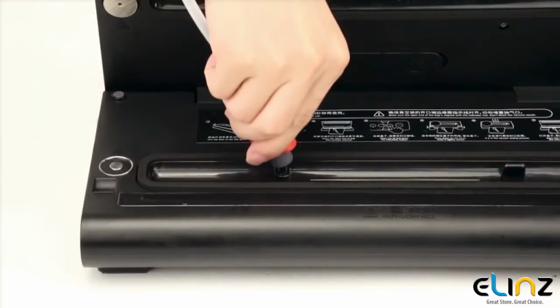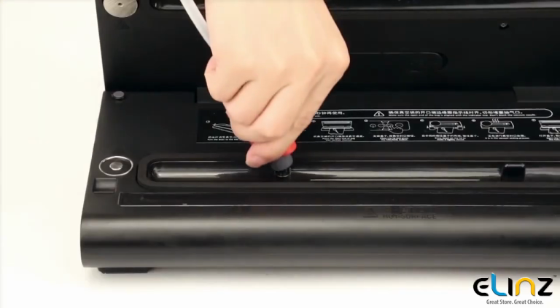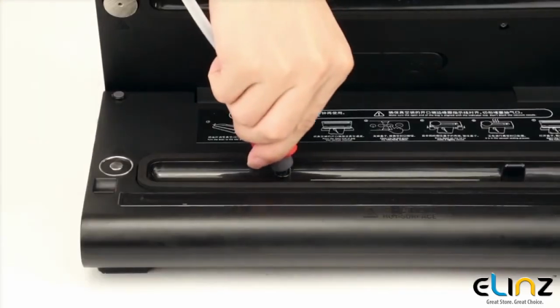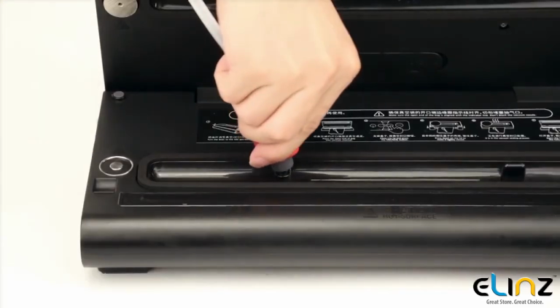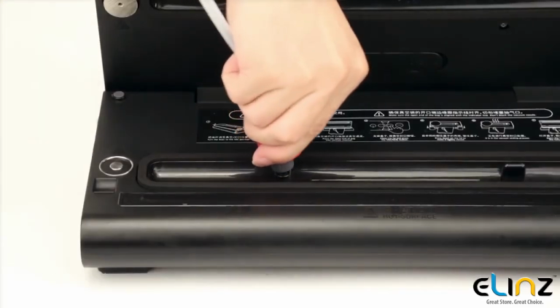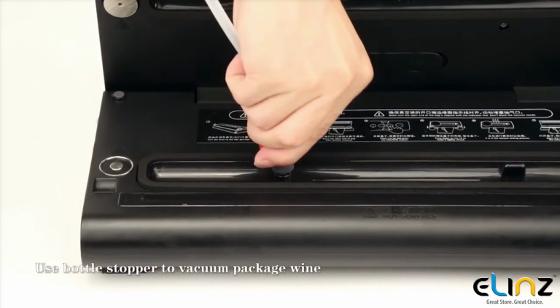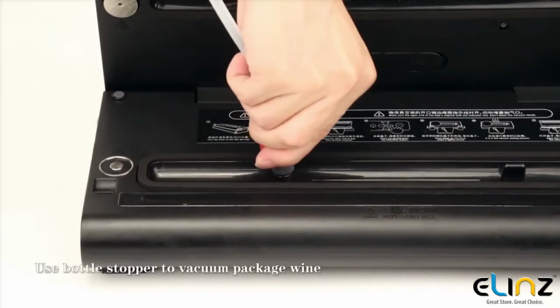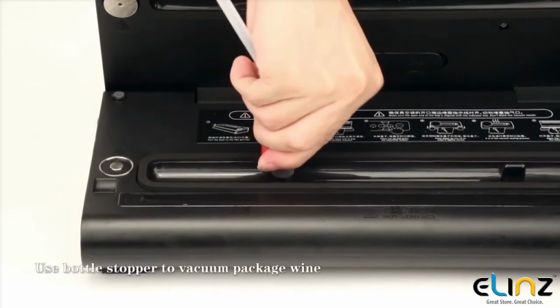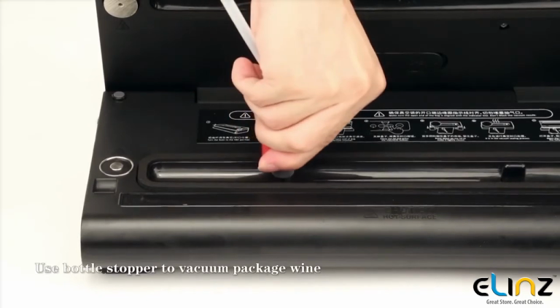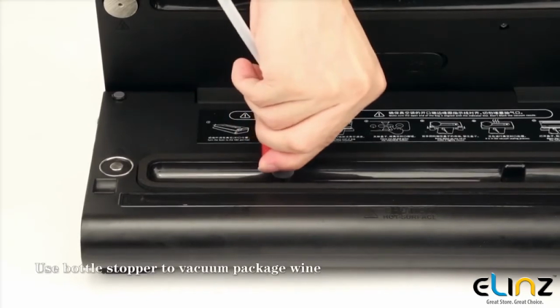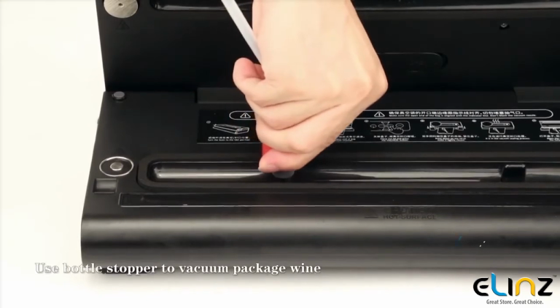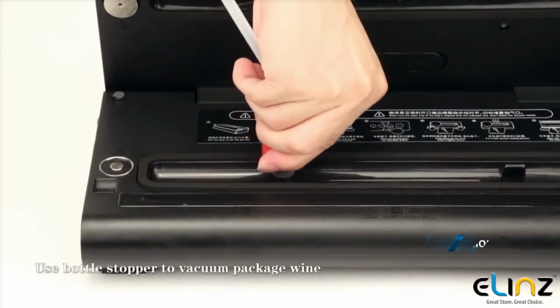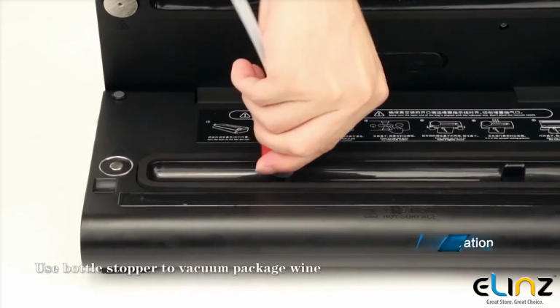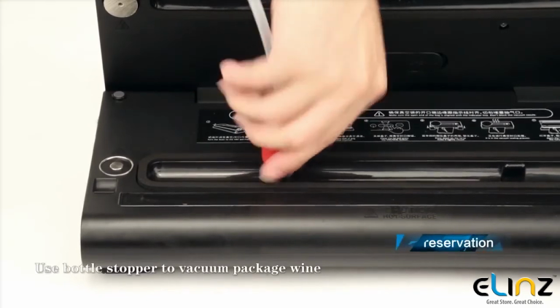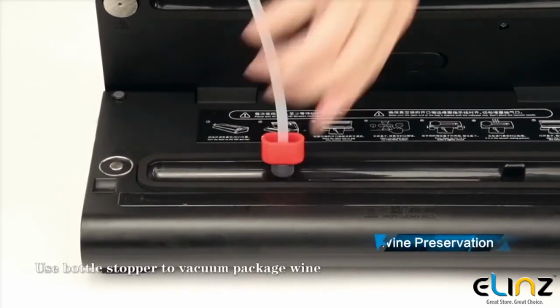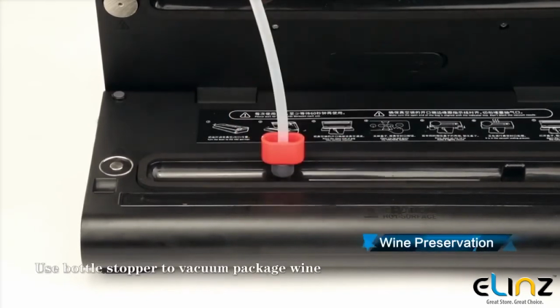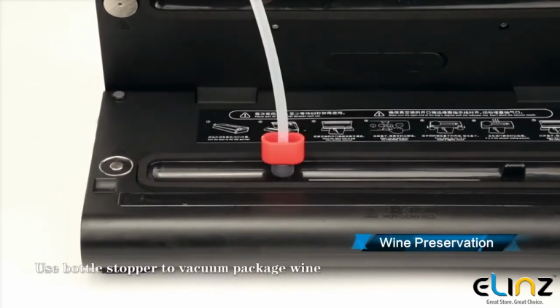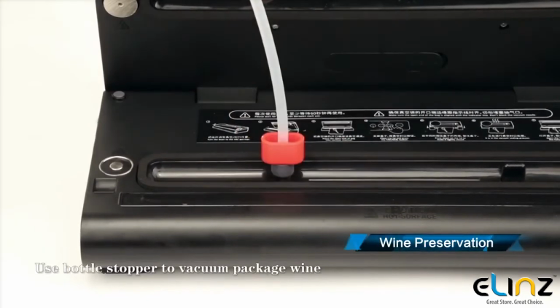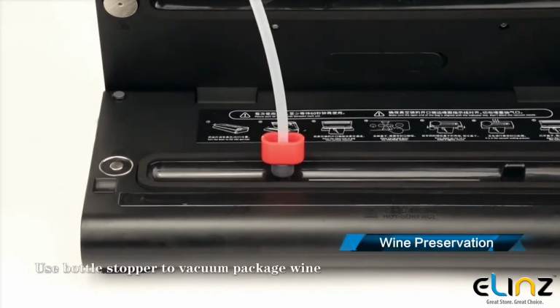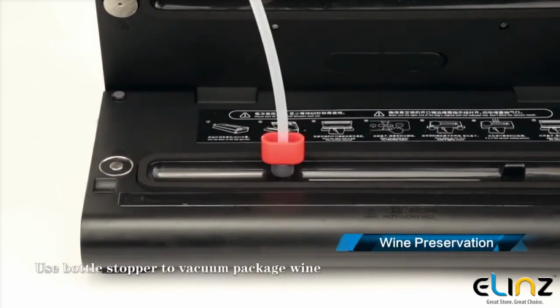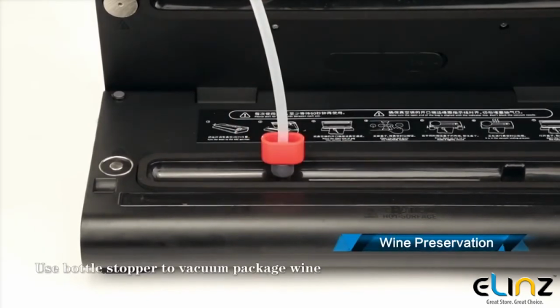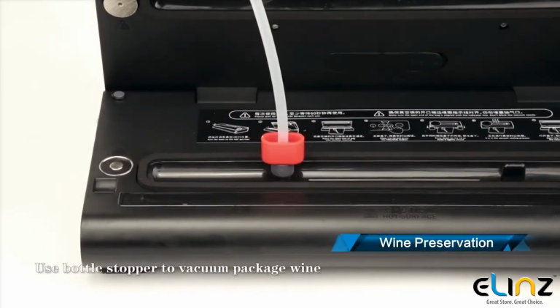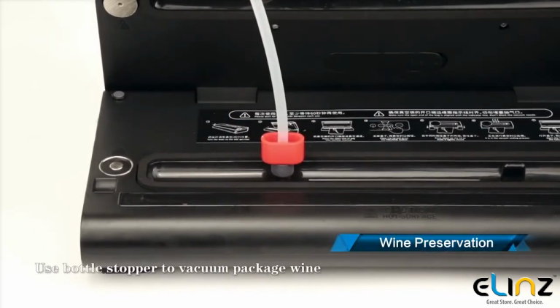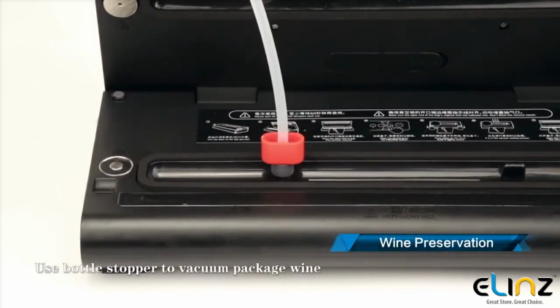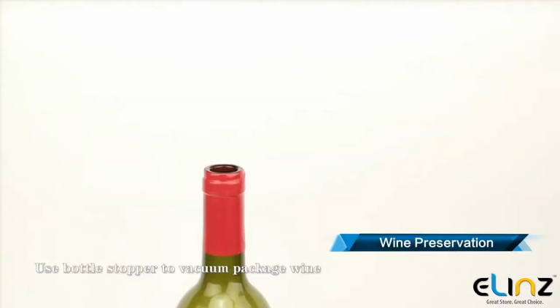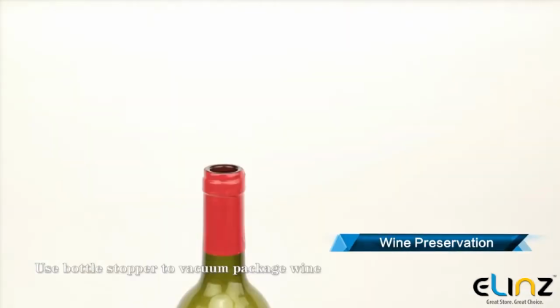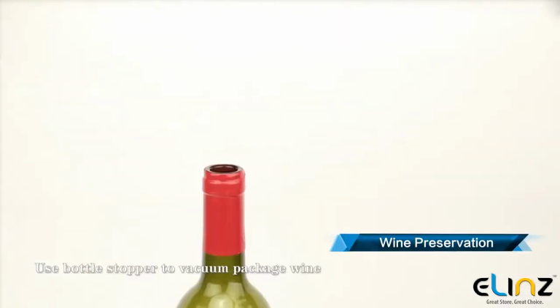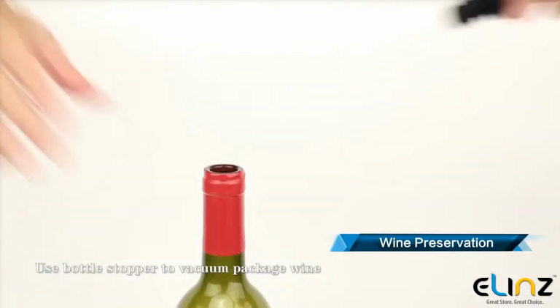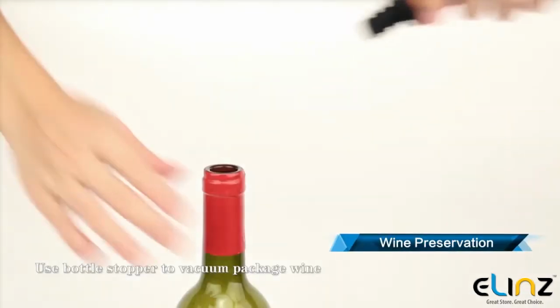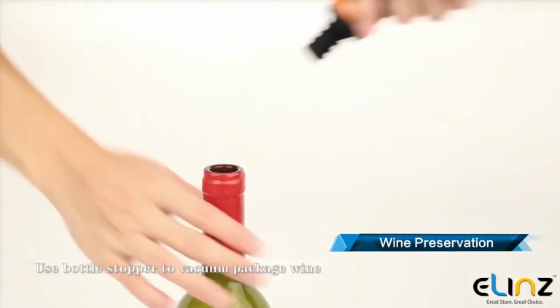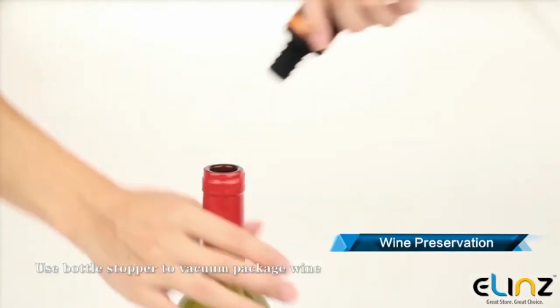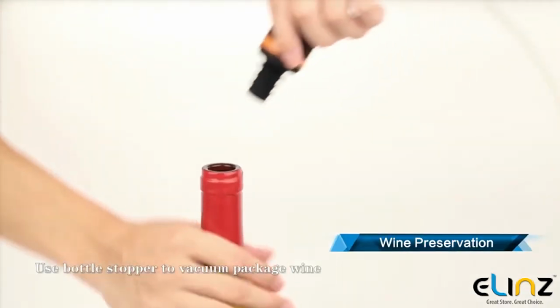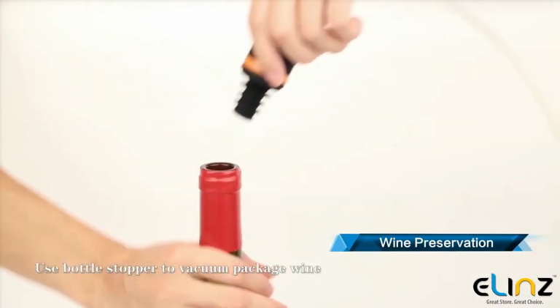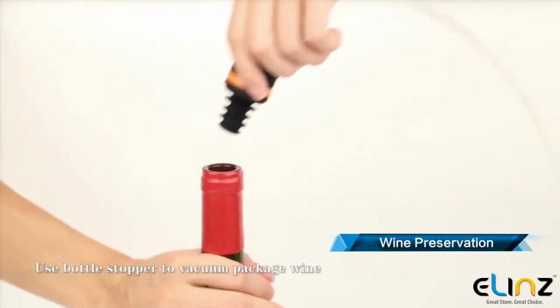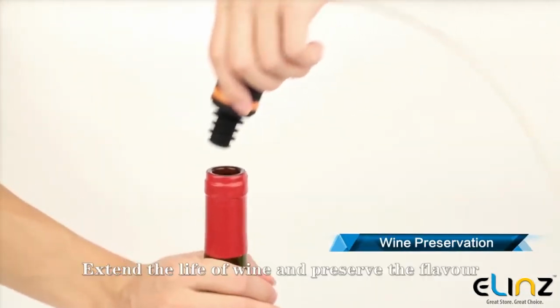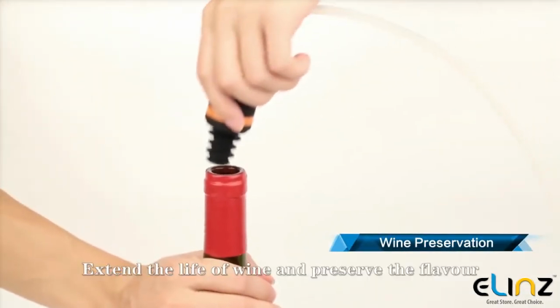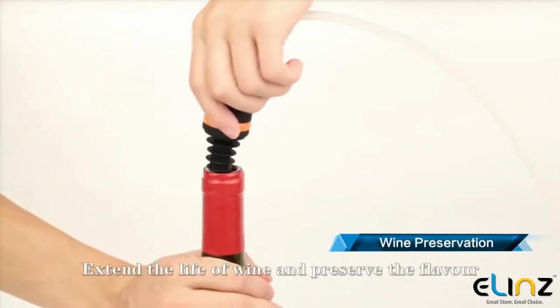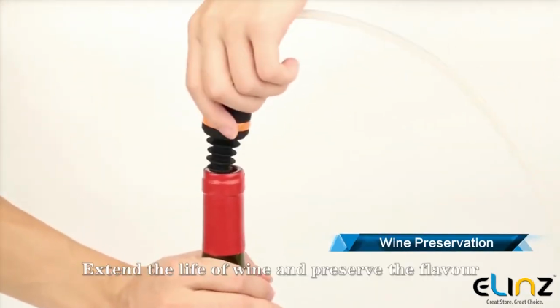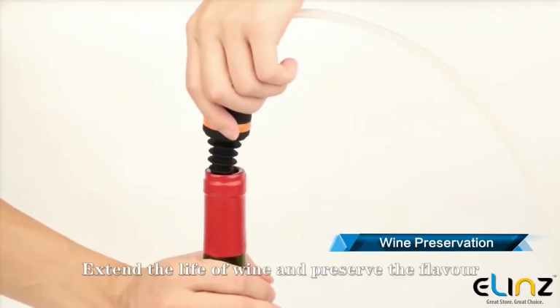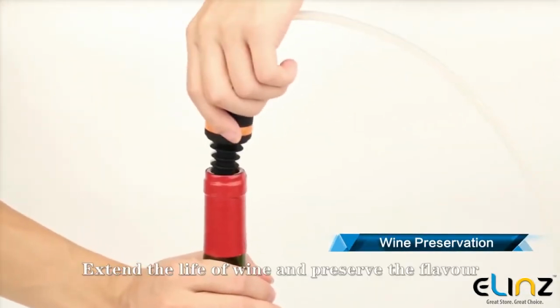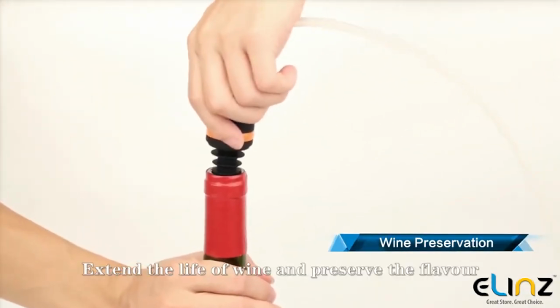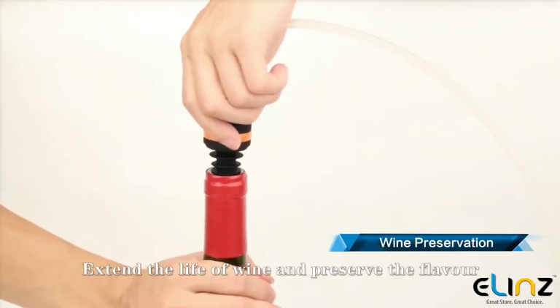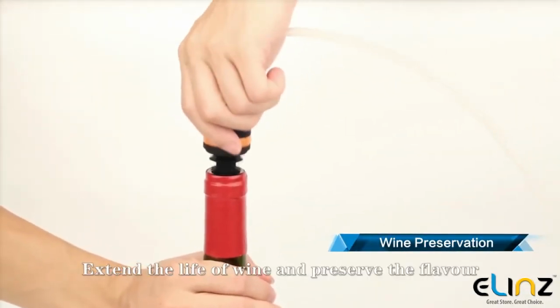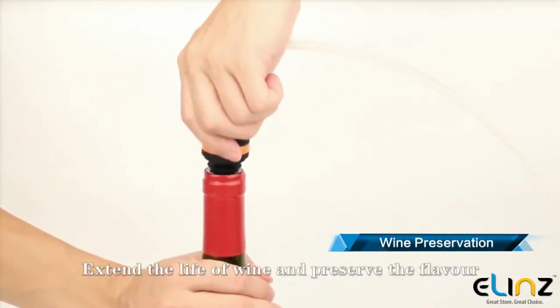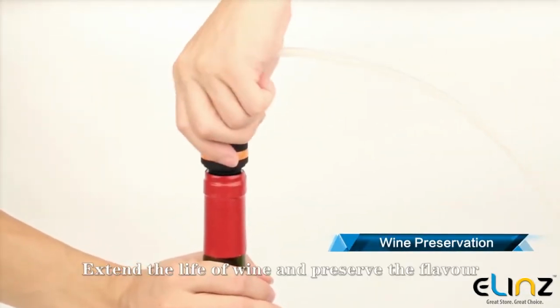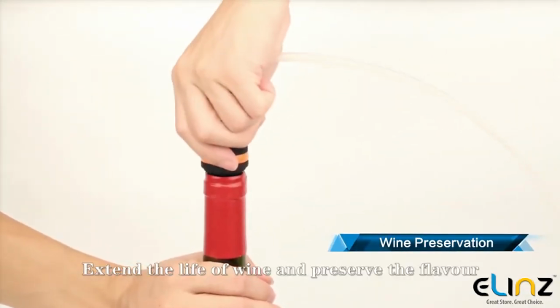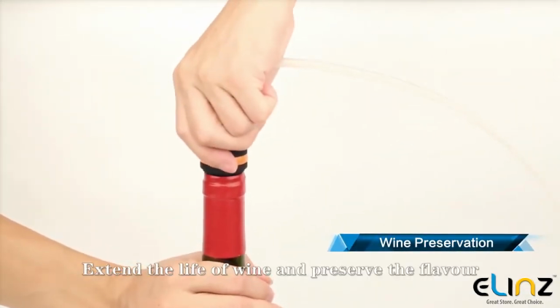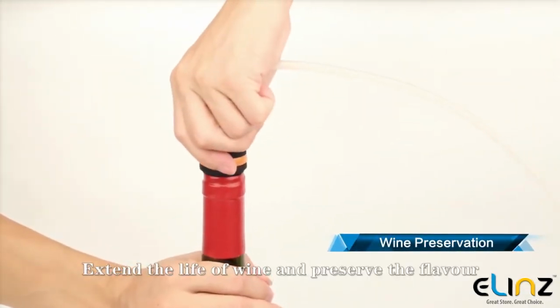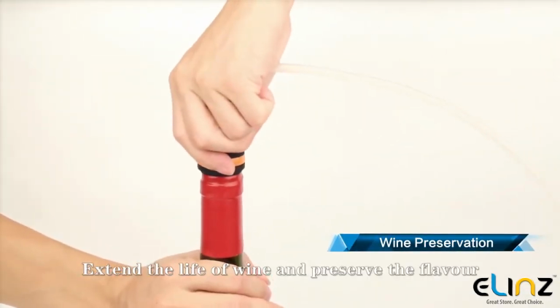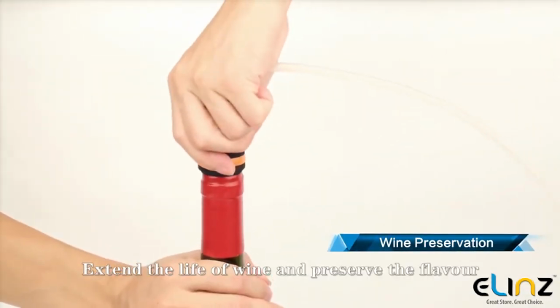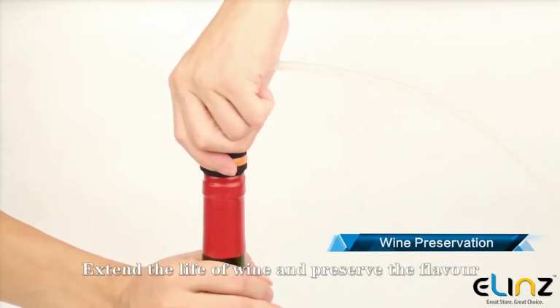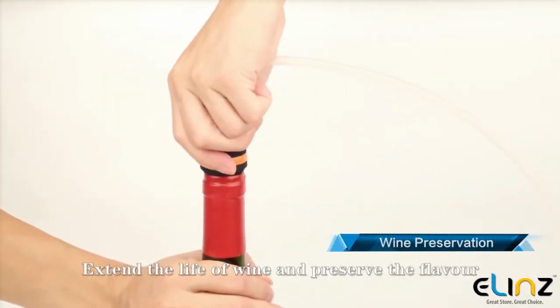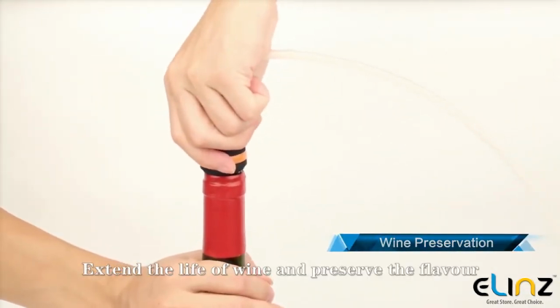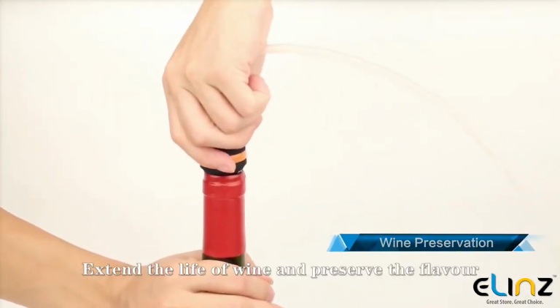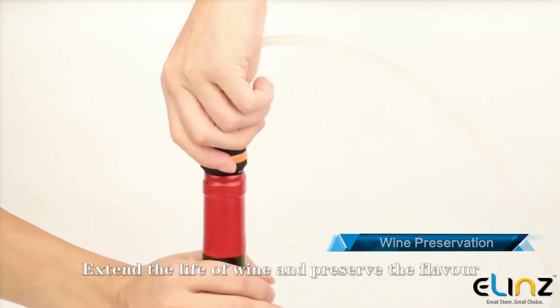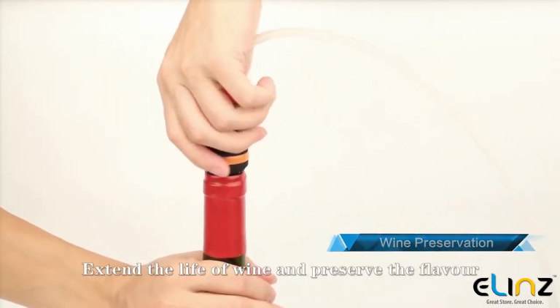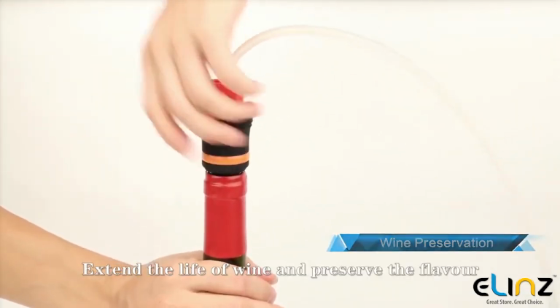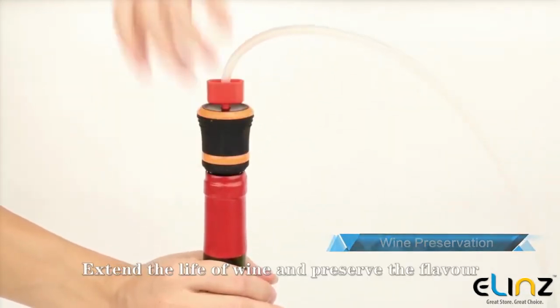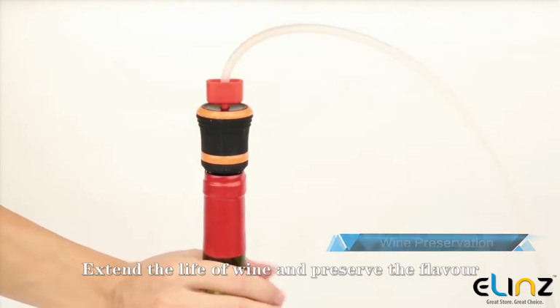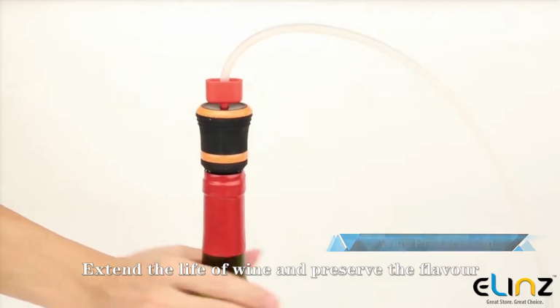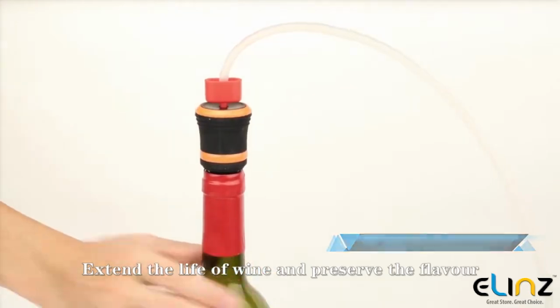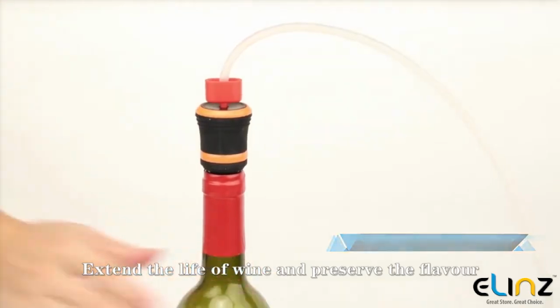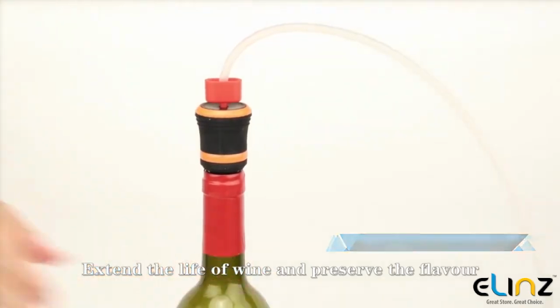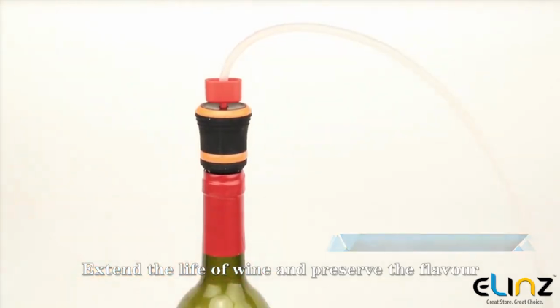Use the bottle stopper to vacuum package wine, extending its life and preserving the flavor.